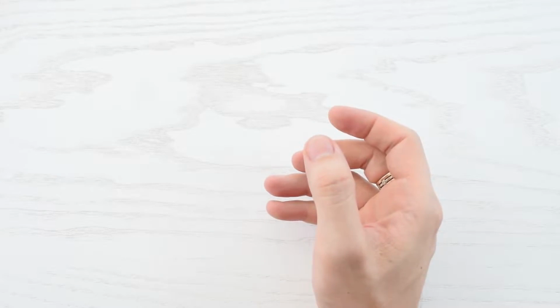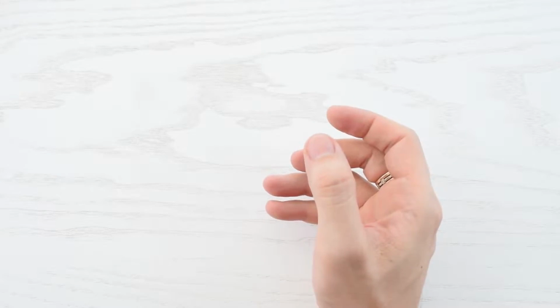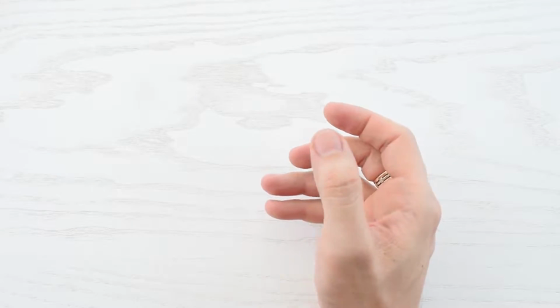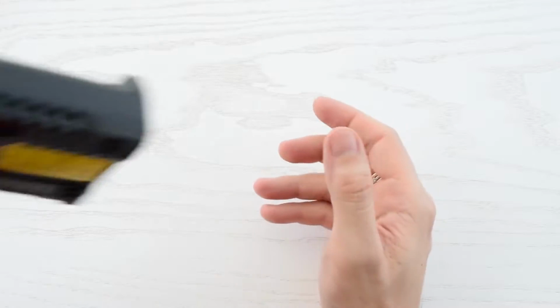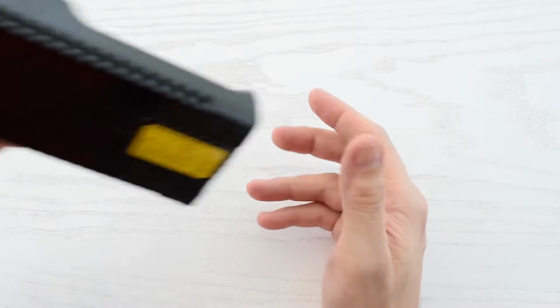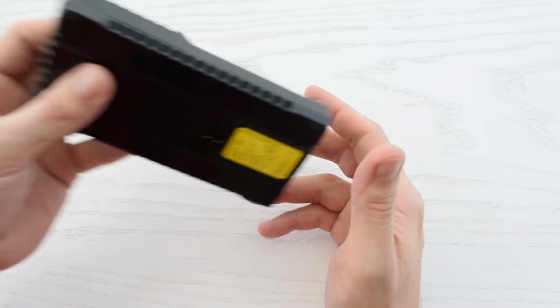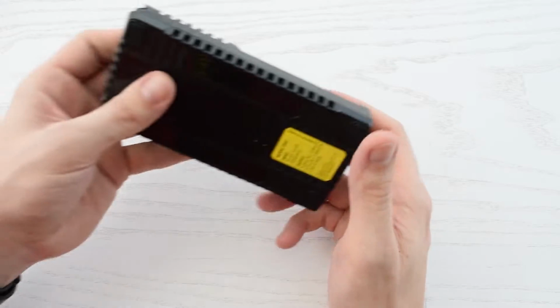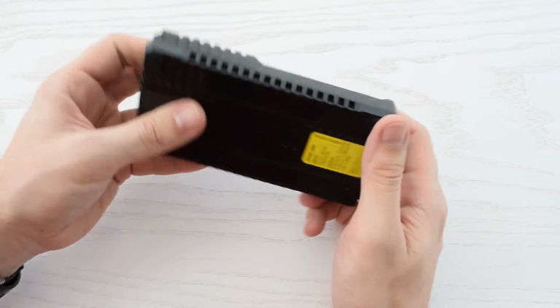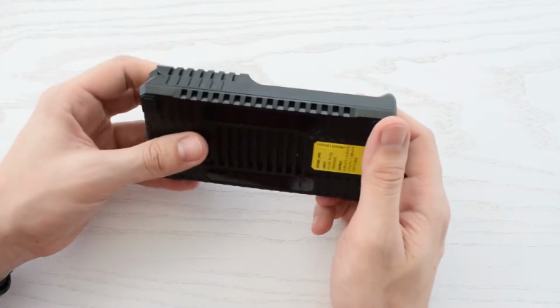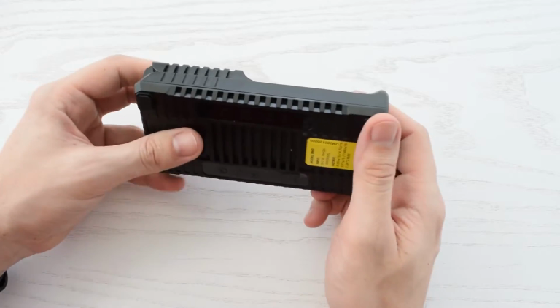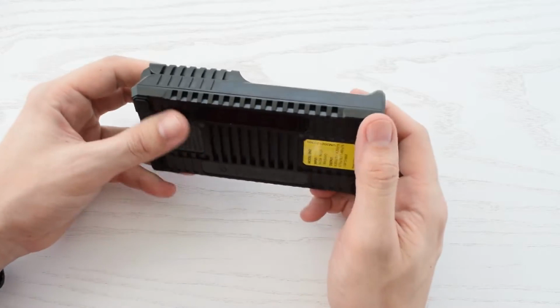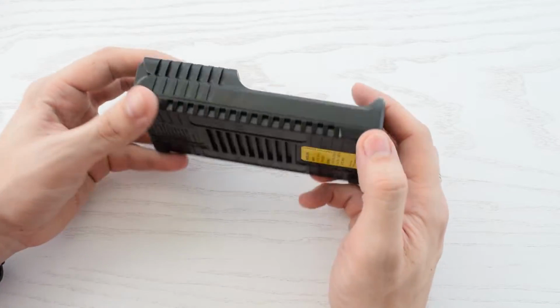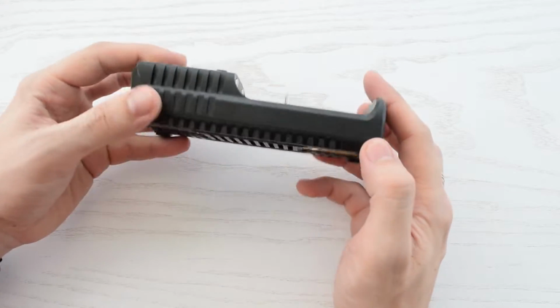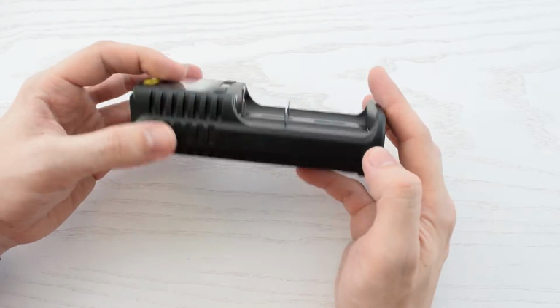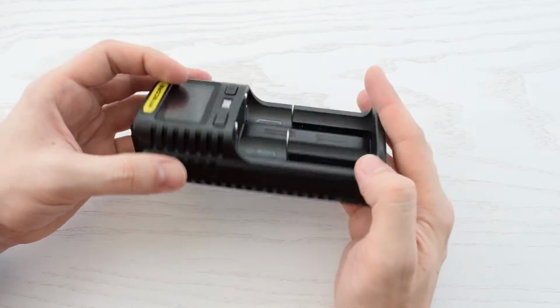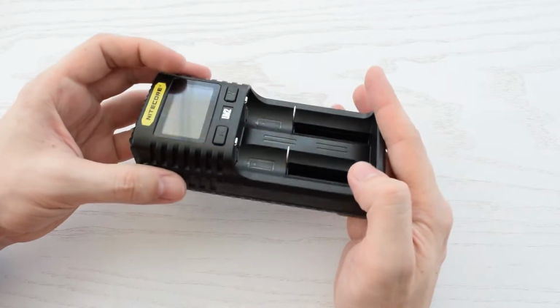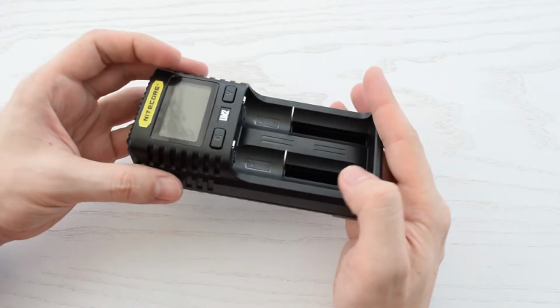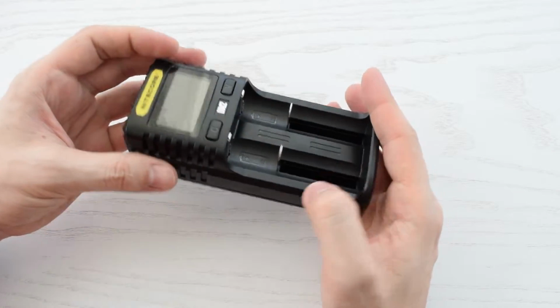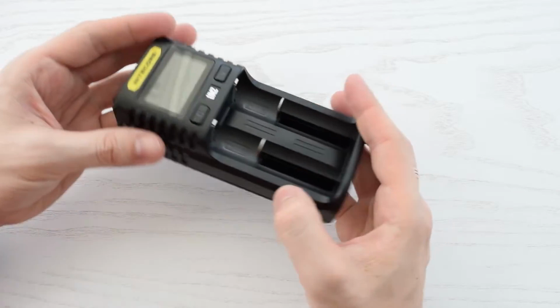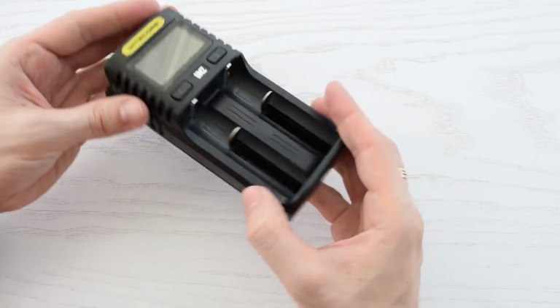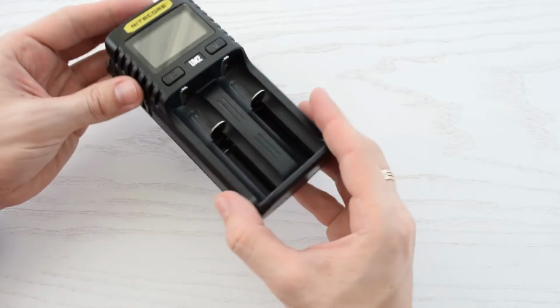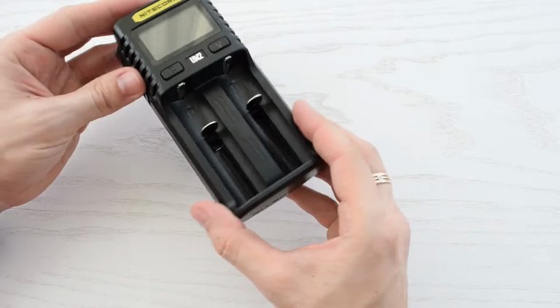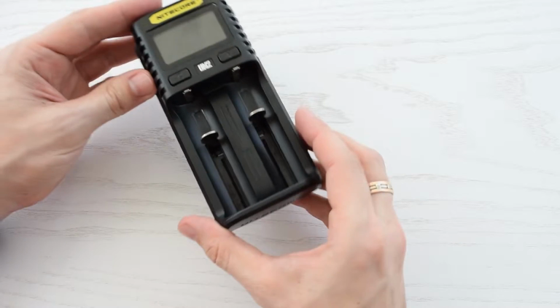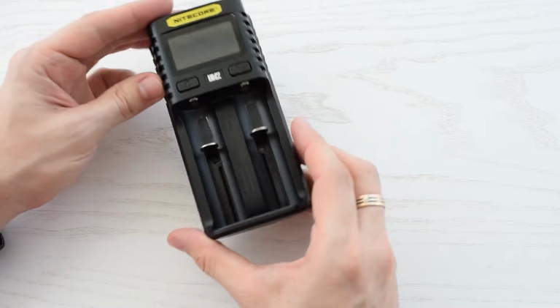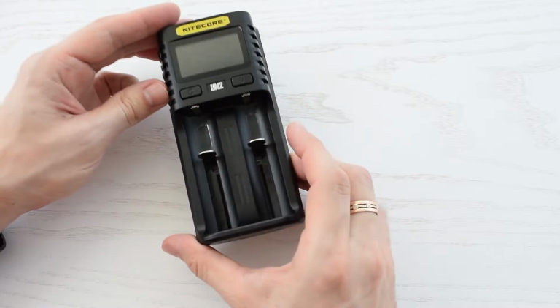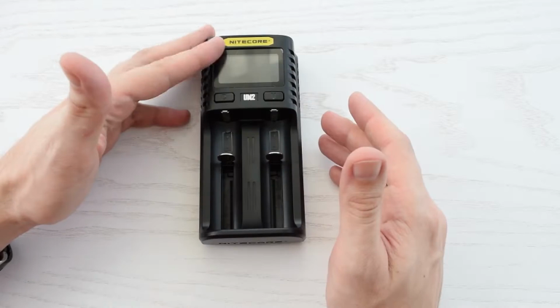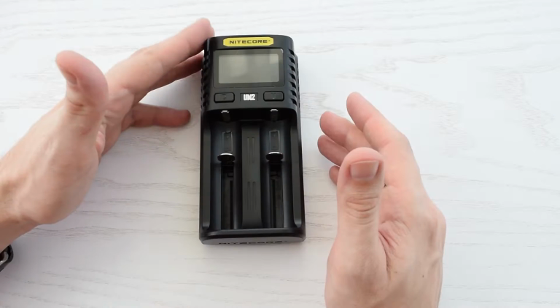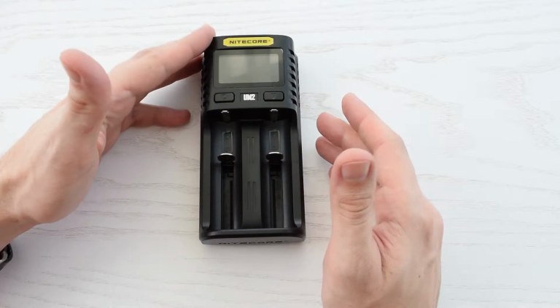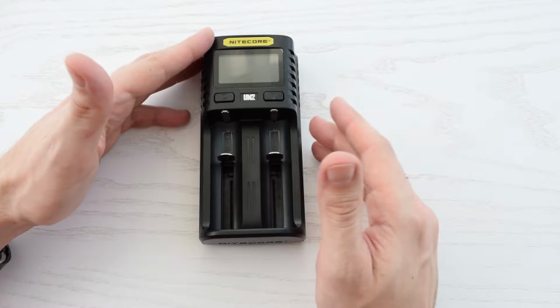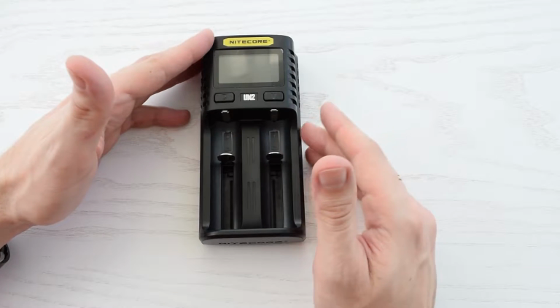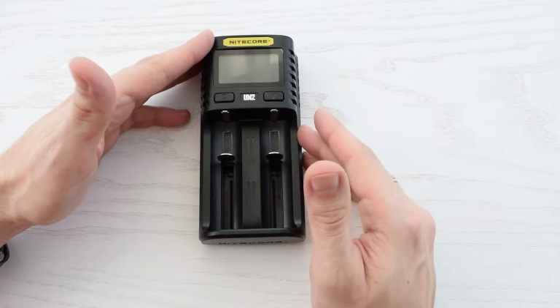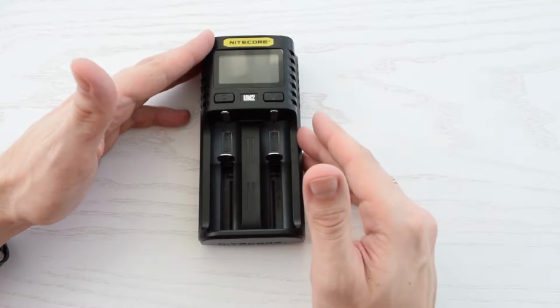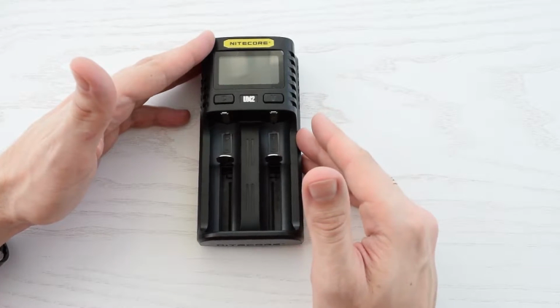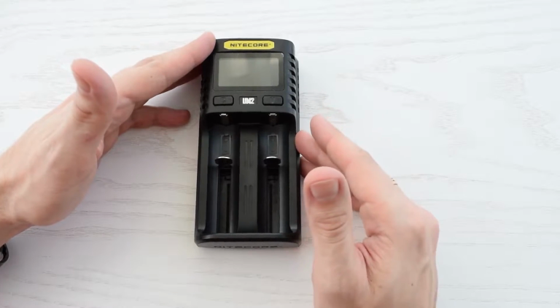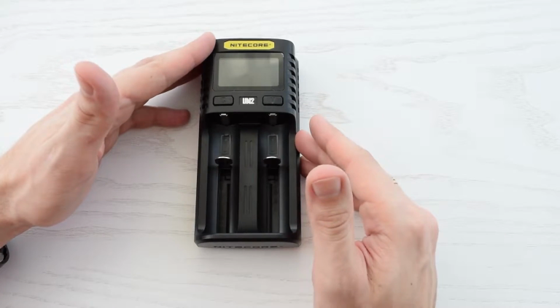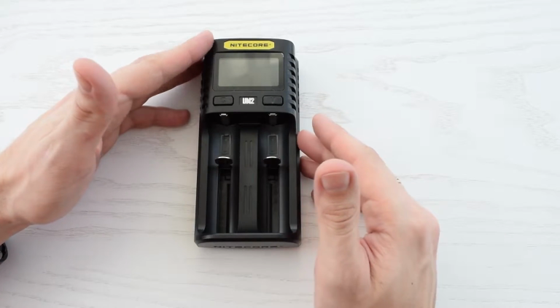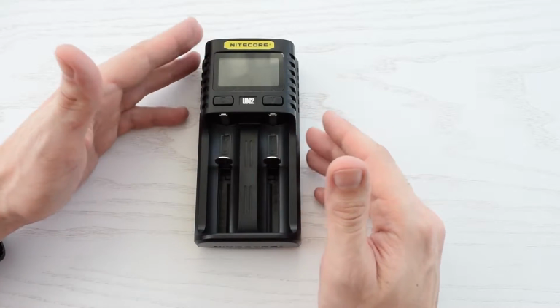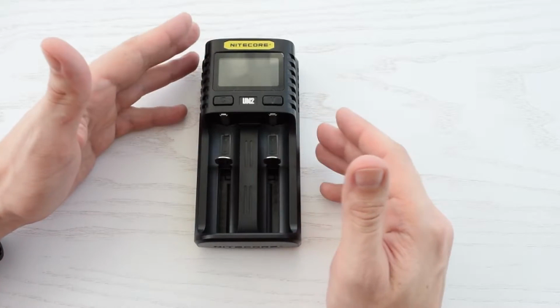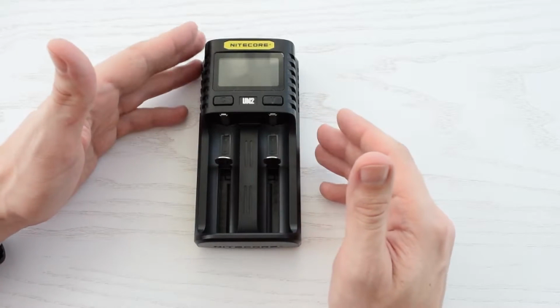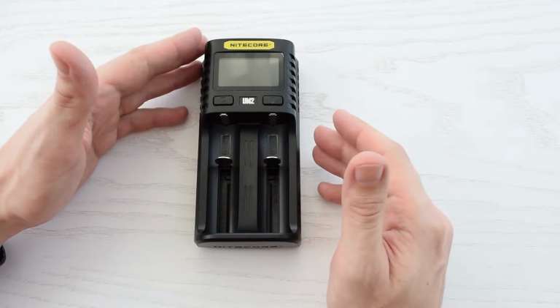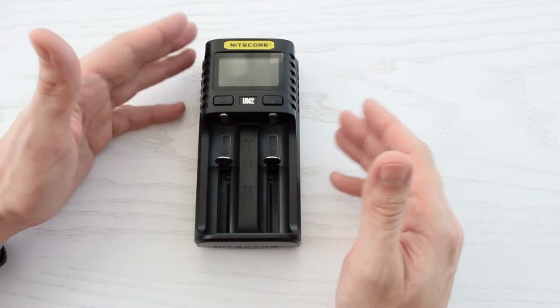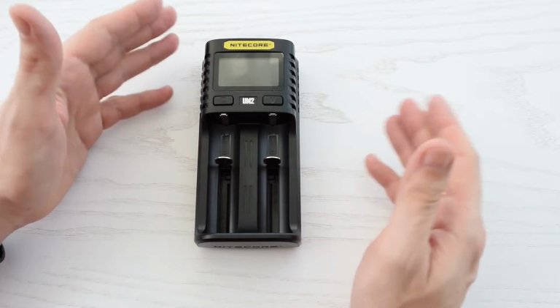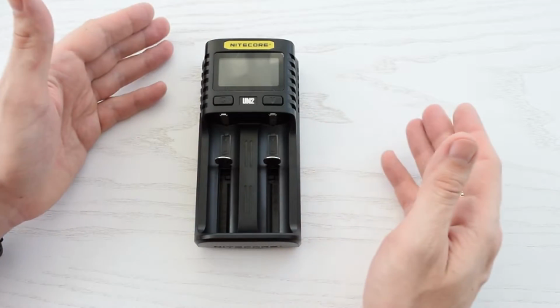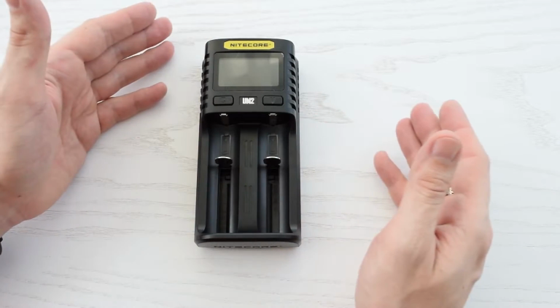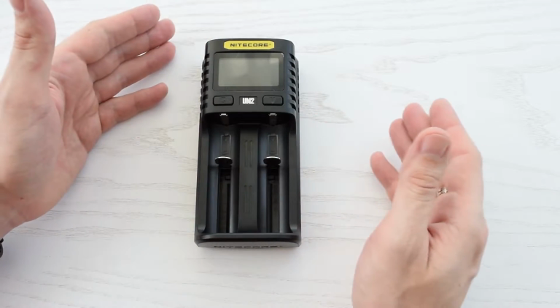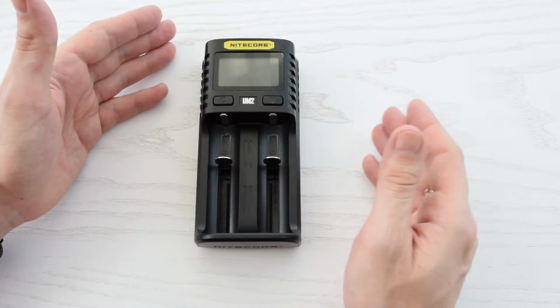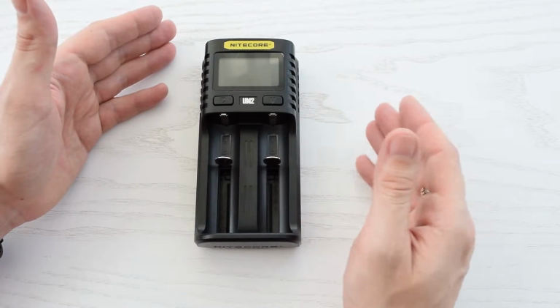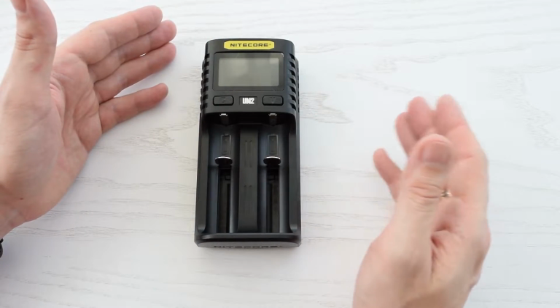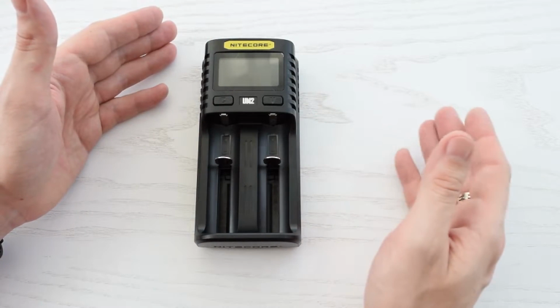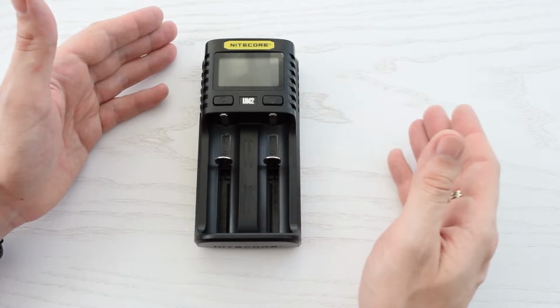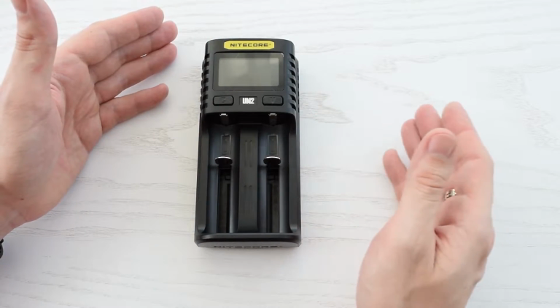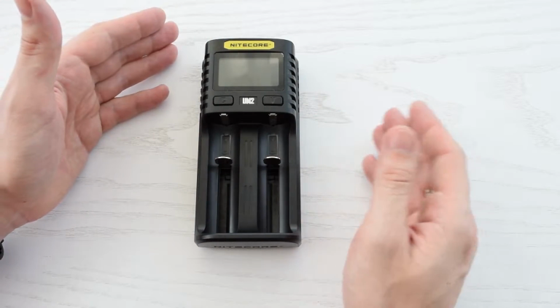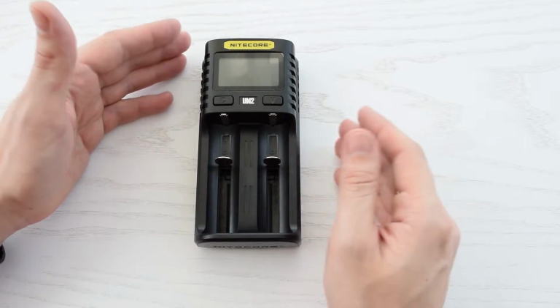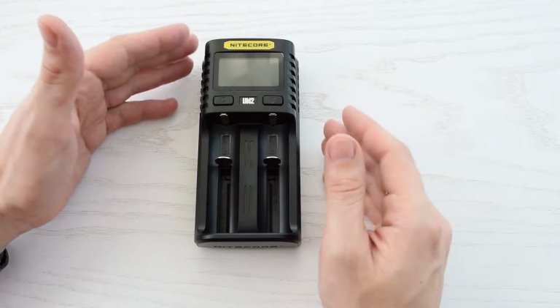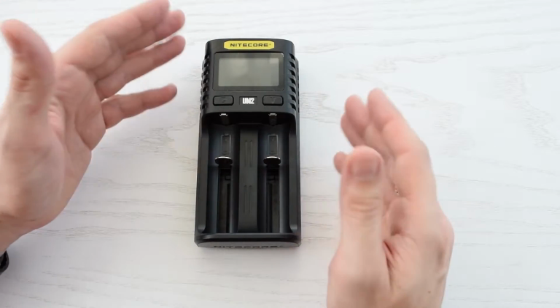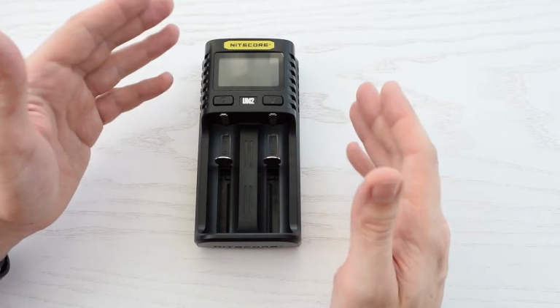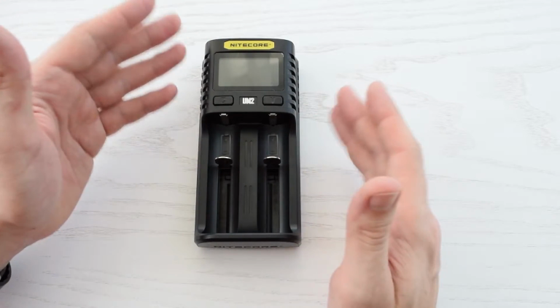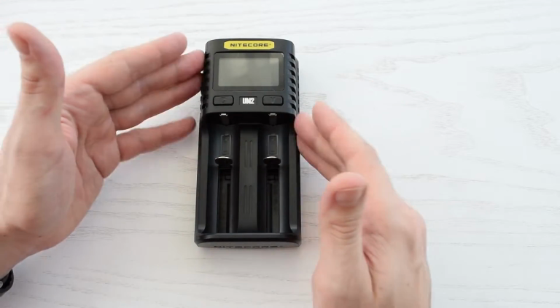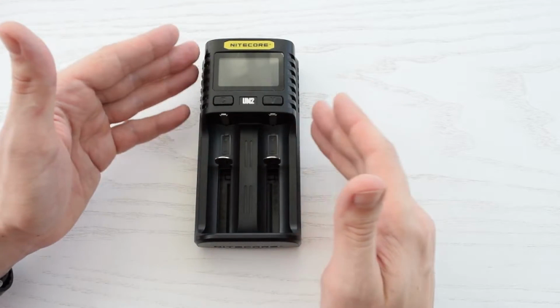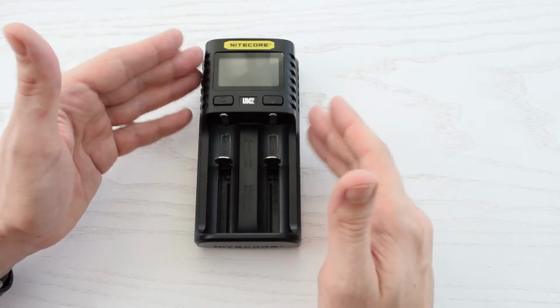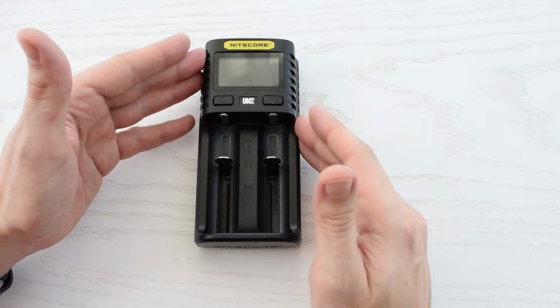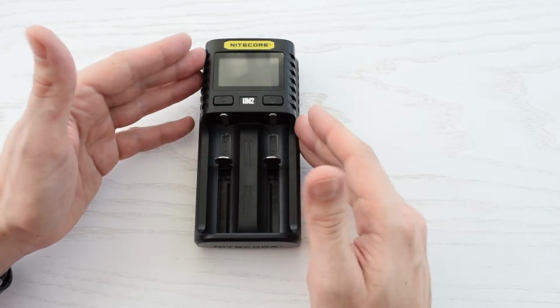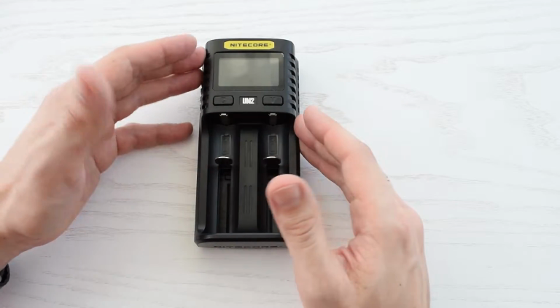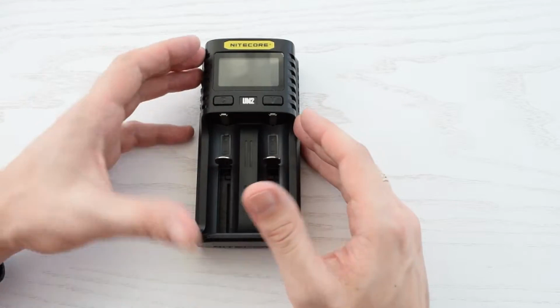It even smells different from most Chinese products. Nitecore is actually an international brand, well known for its flashlights, batteries, and chargers.